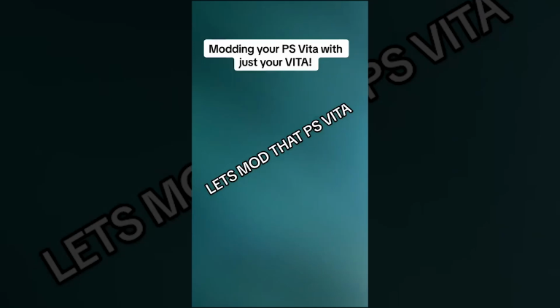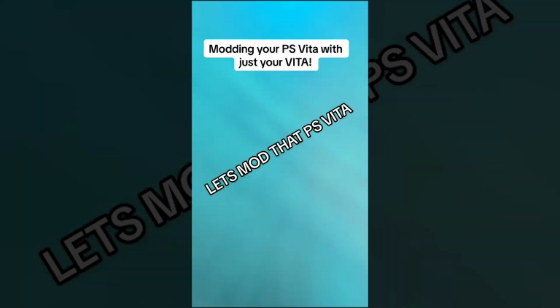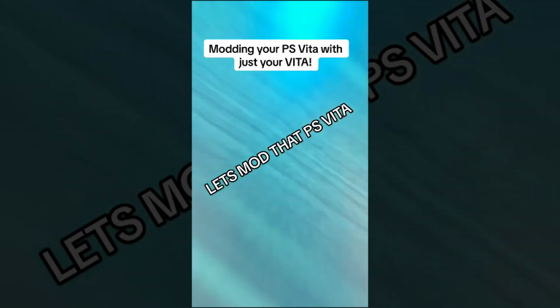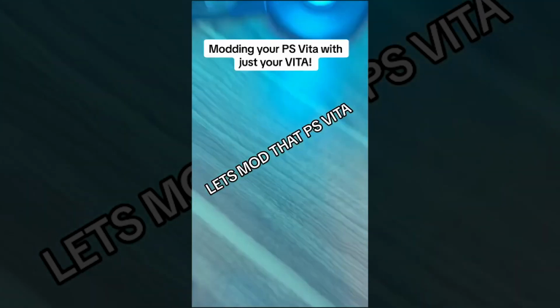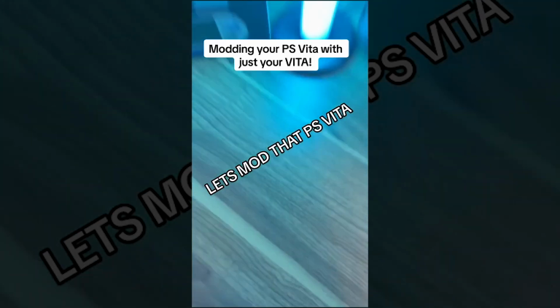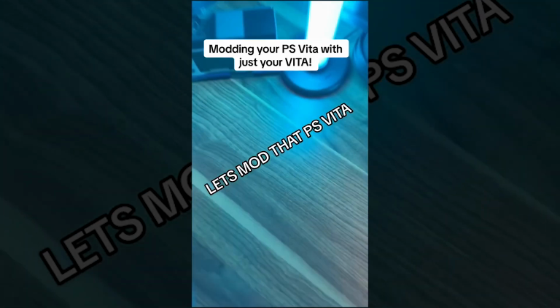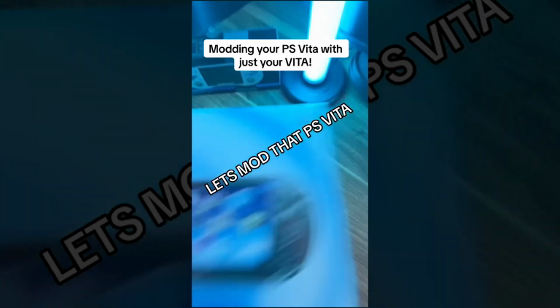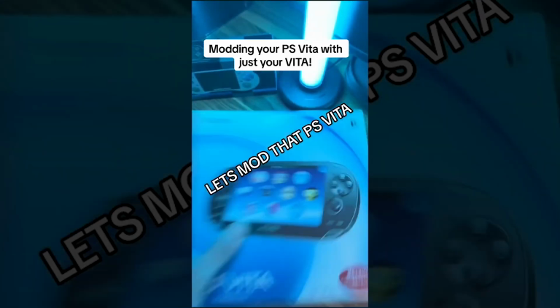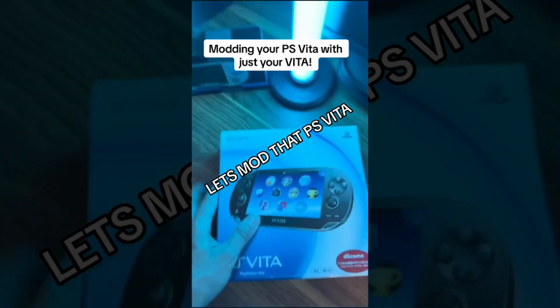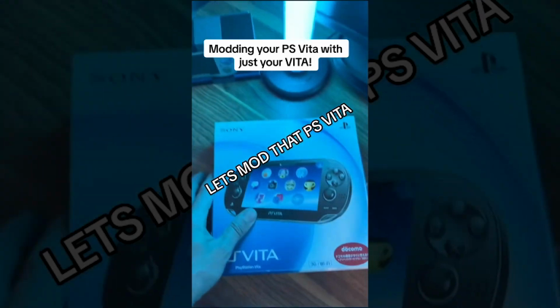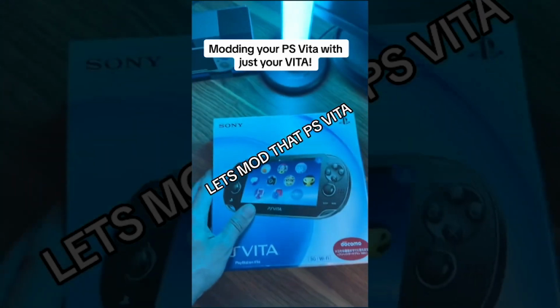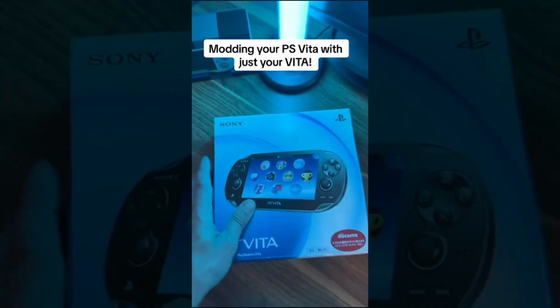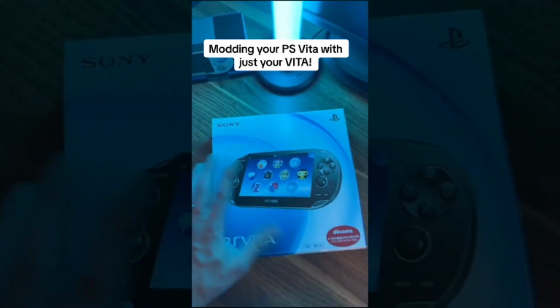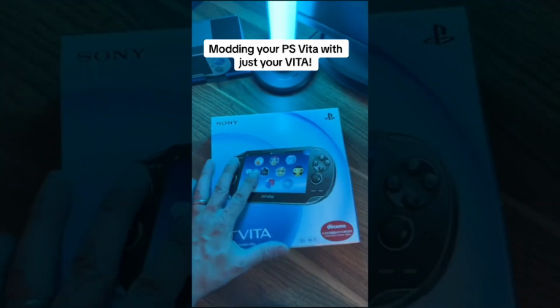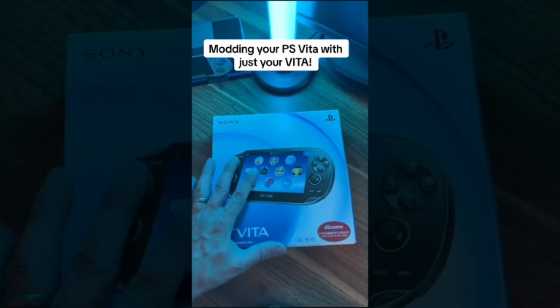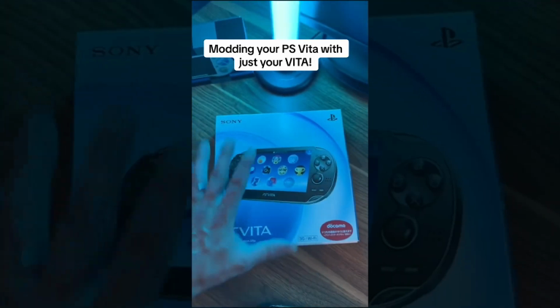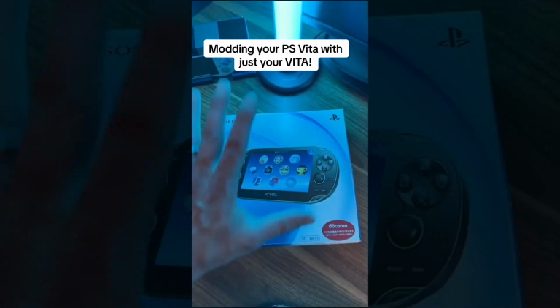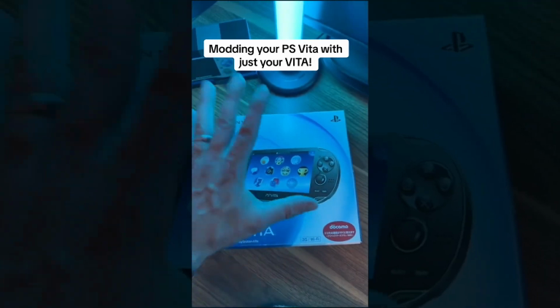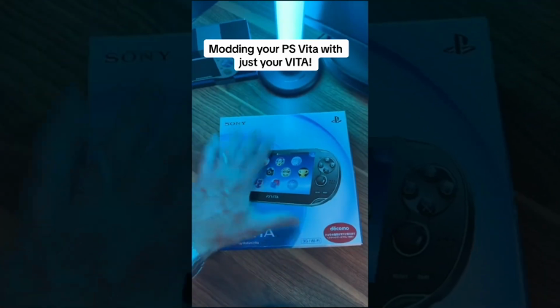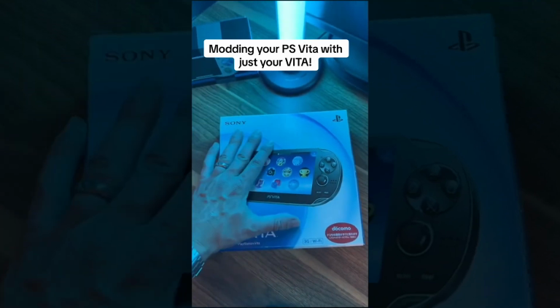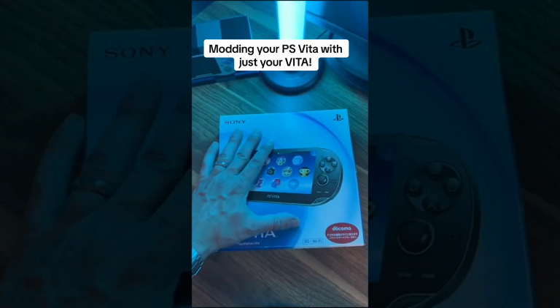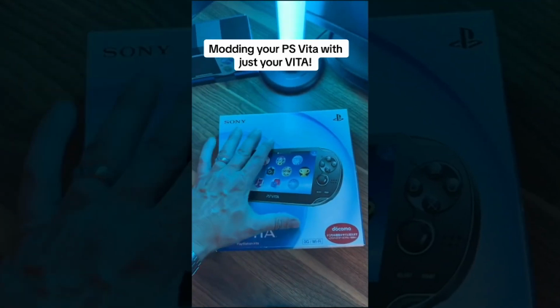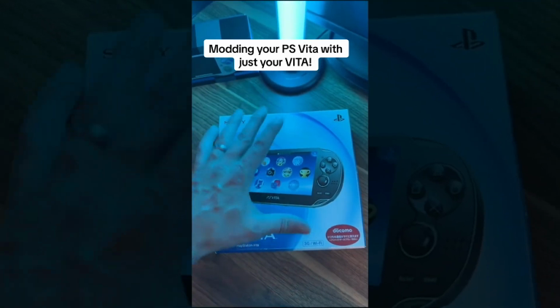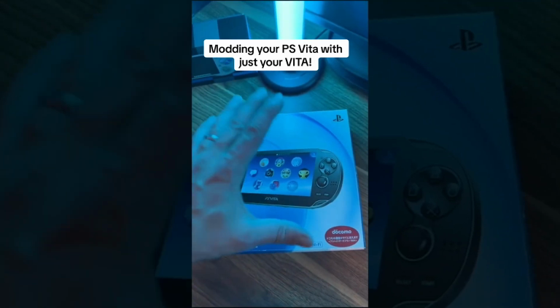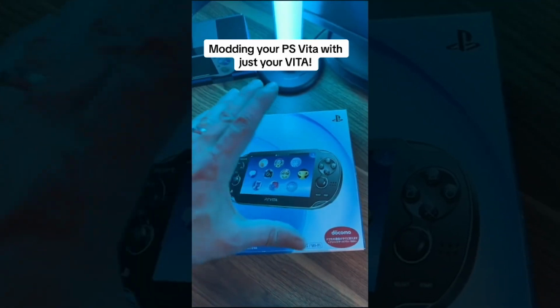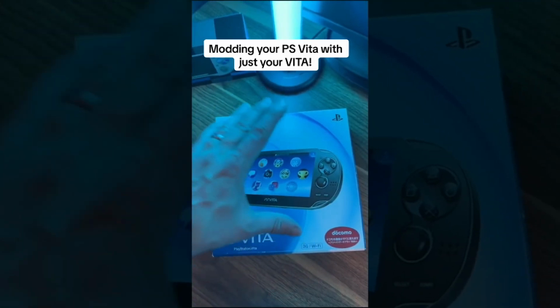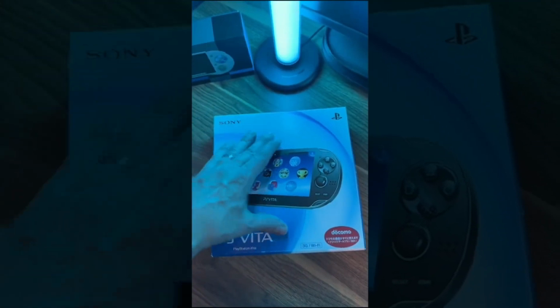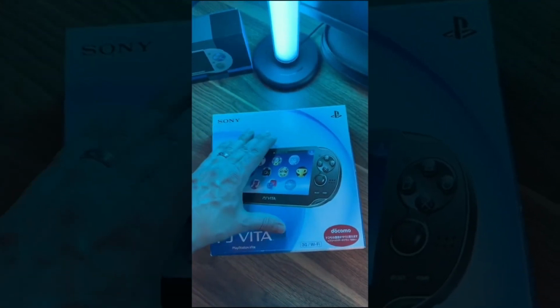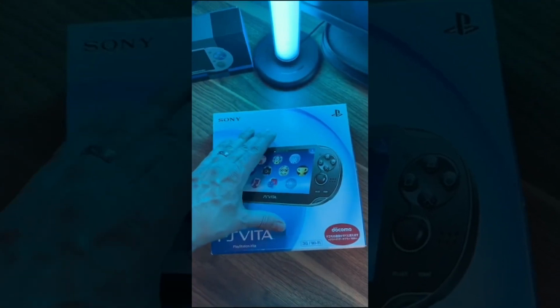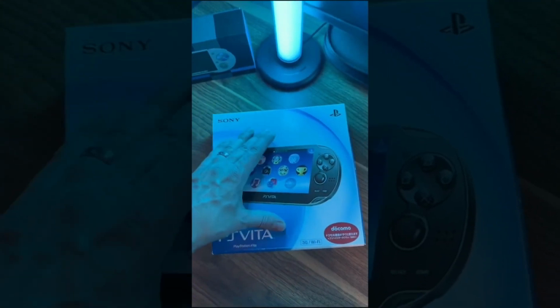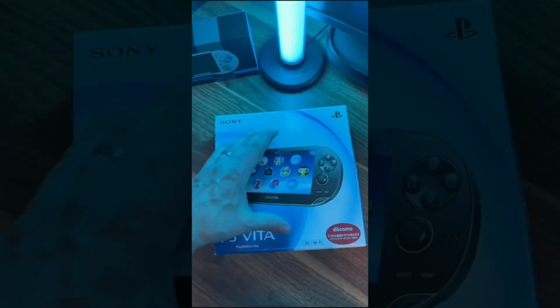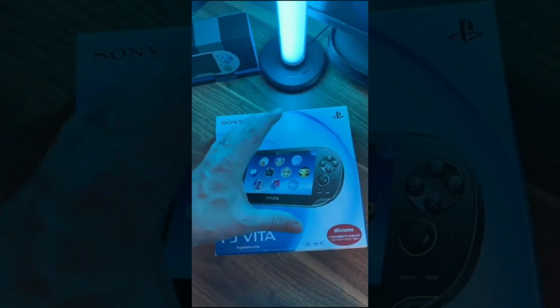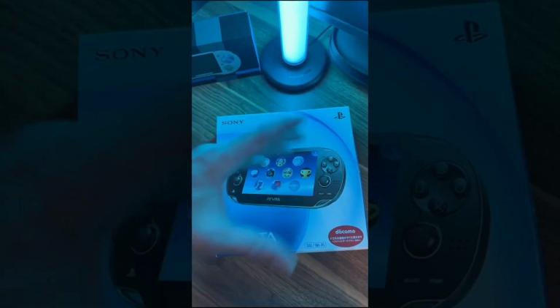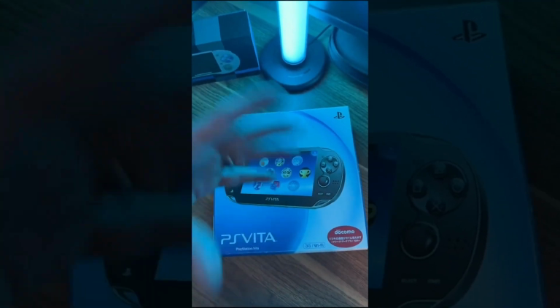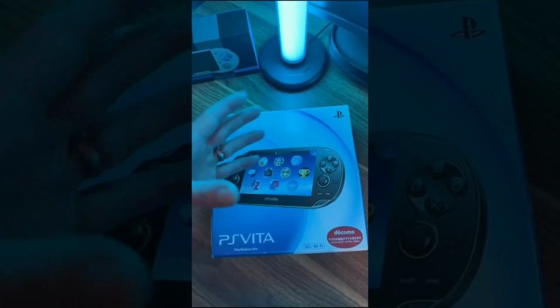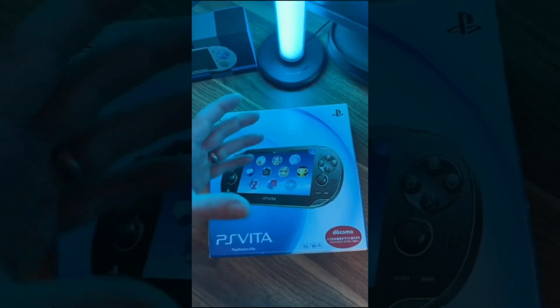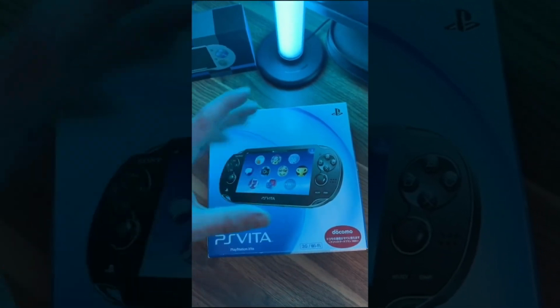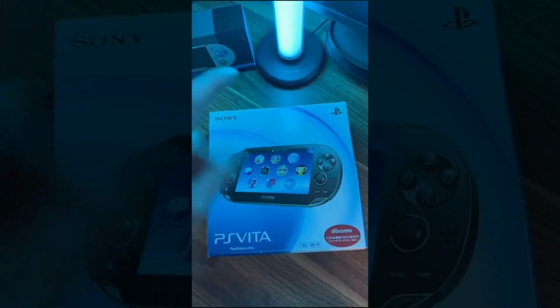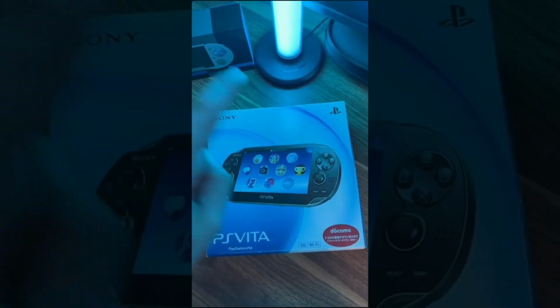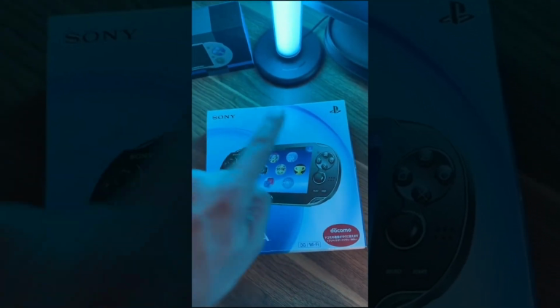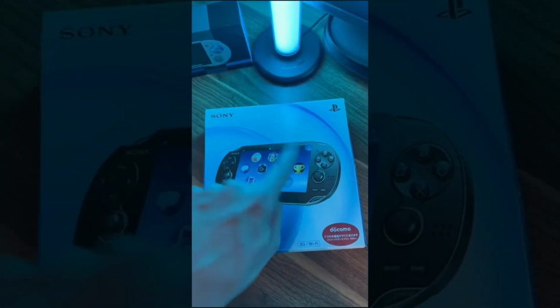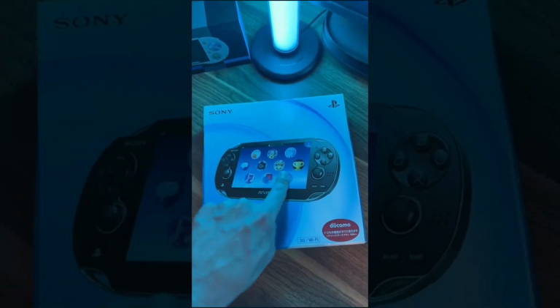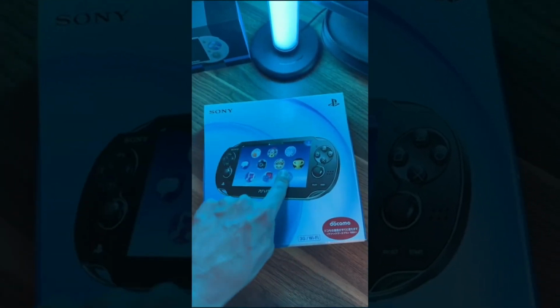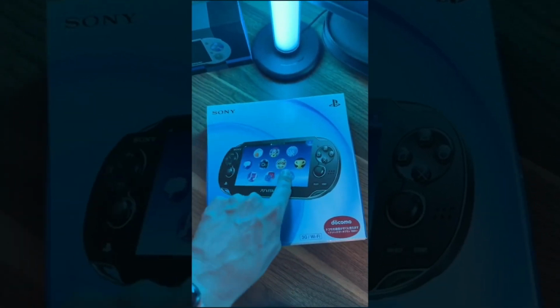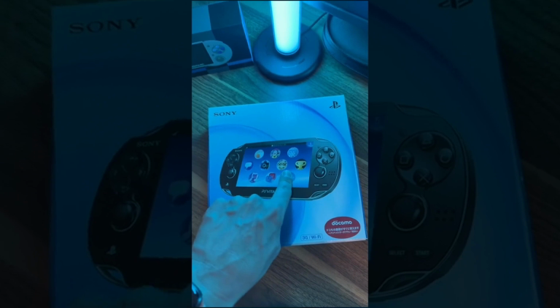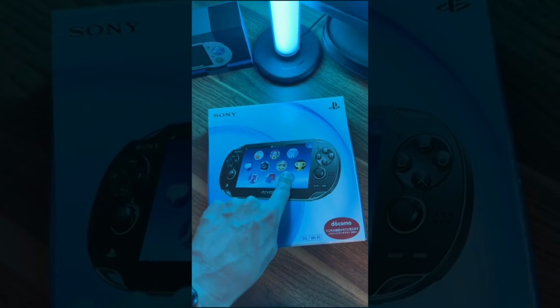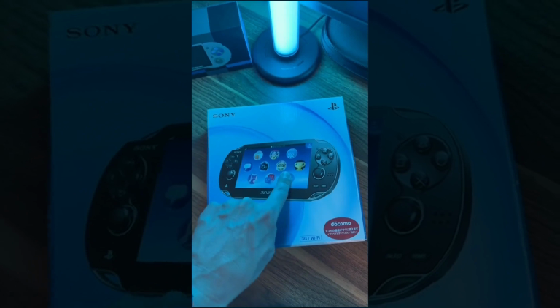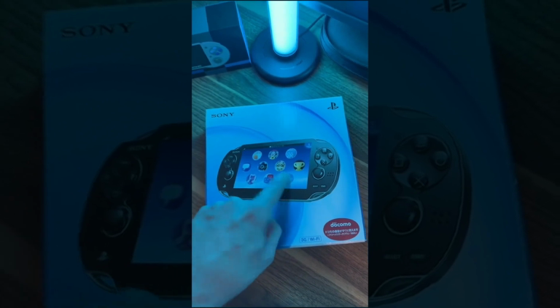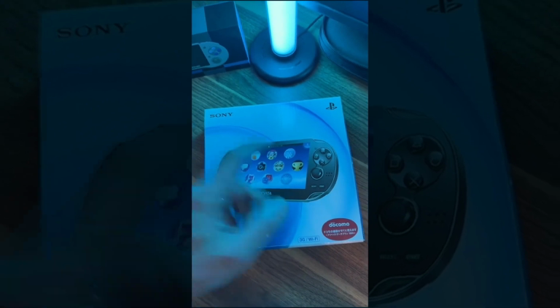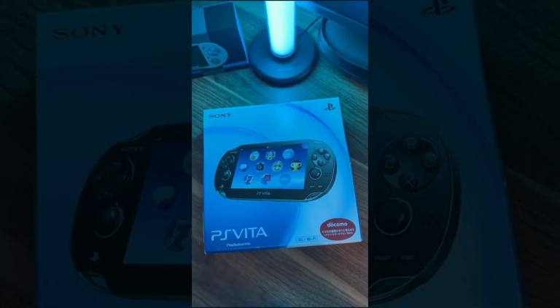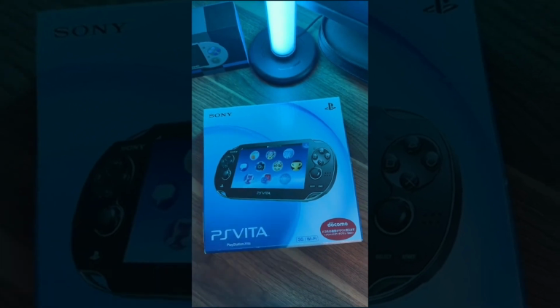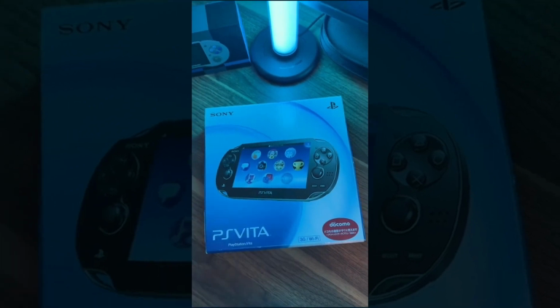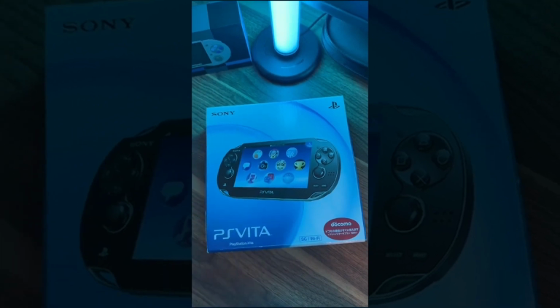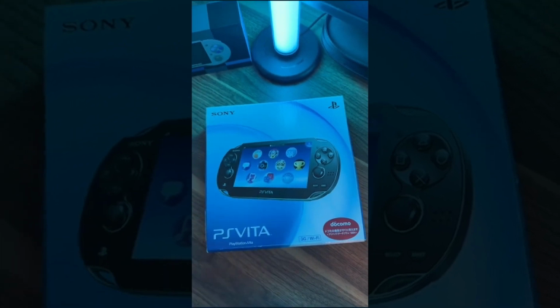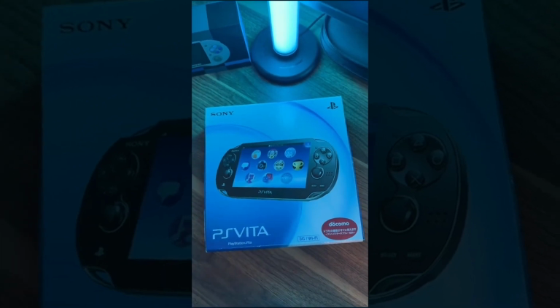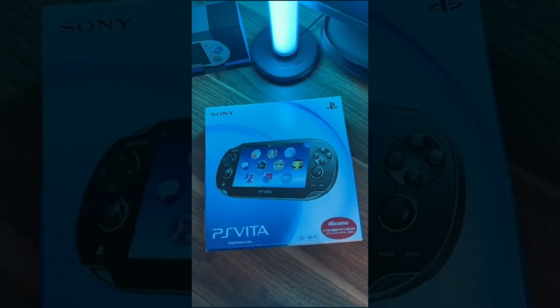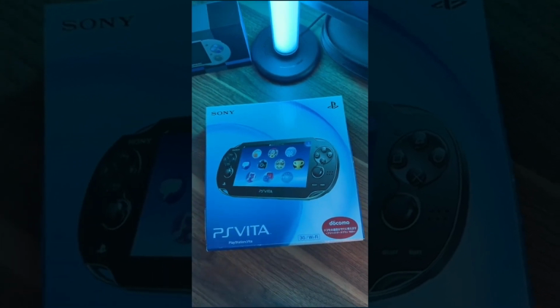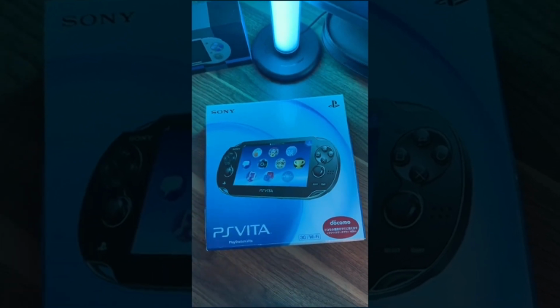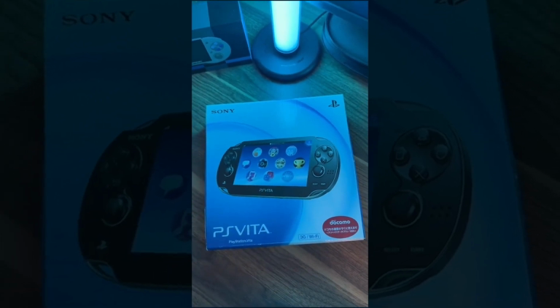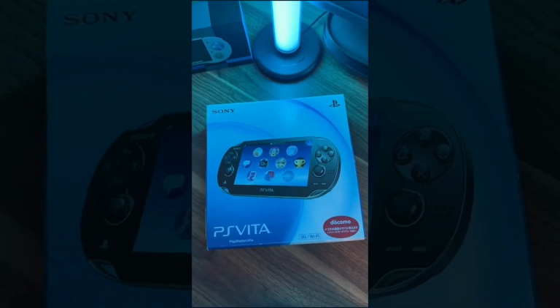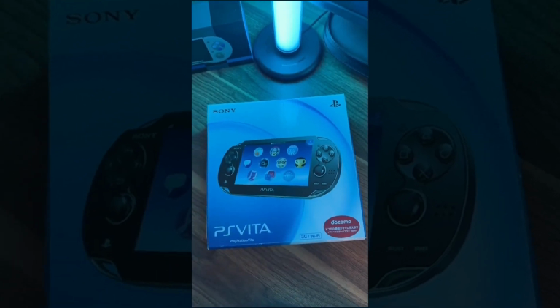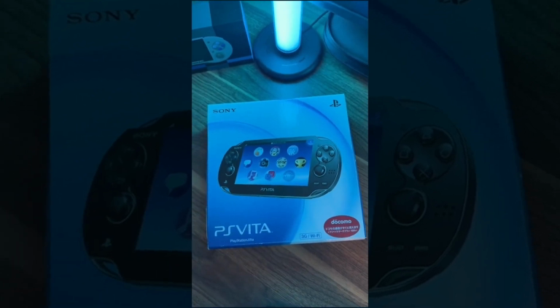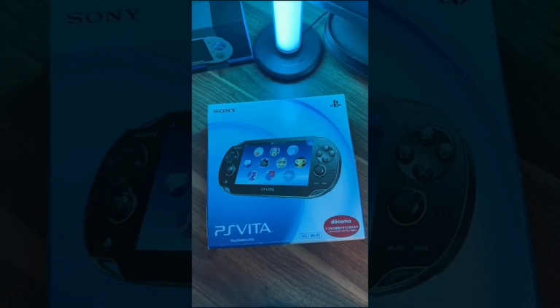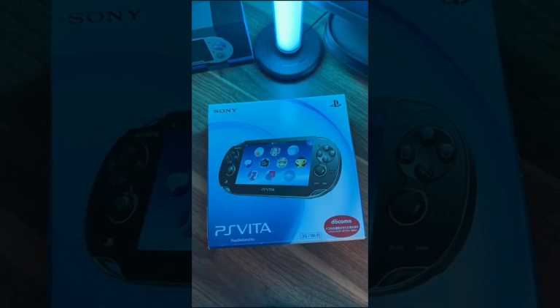So you have a PlayStation Vita and you want to mod it, but you don't want to mod it with a computer or a MacBook. You want to mod it straight on the PS Vita. Let's do that in this video.